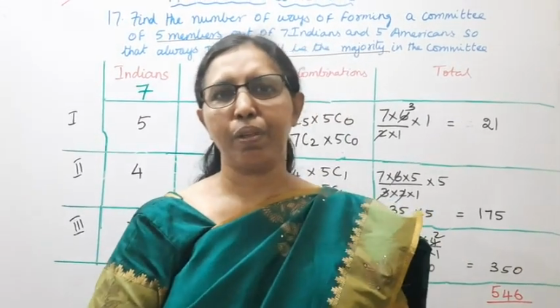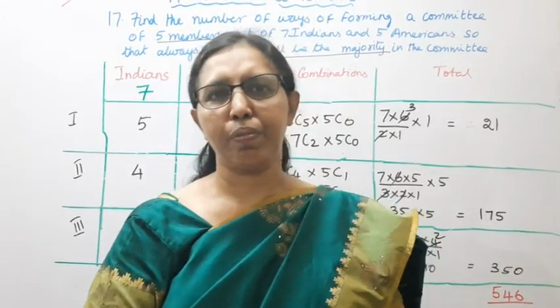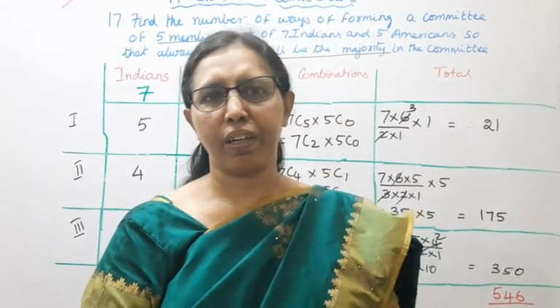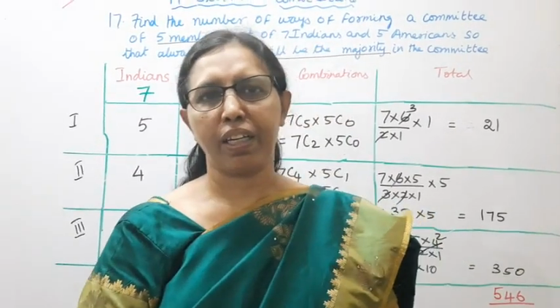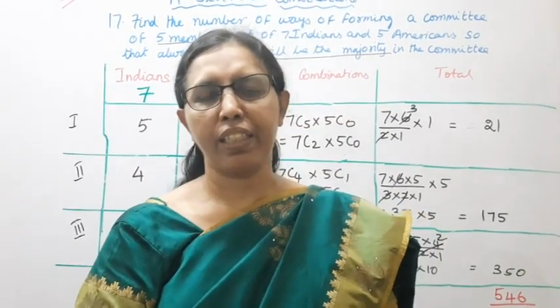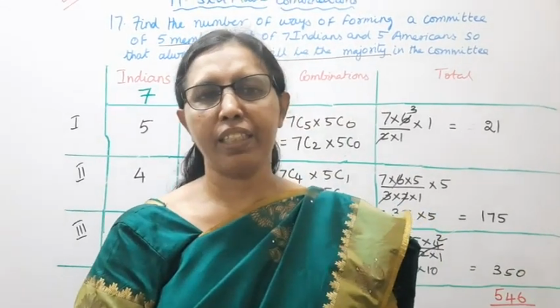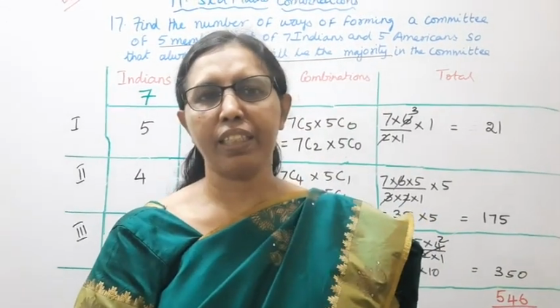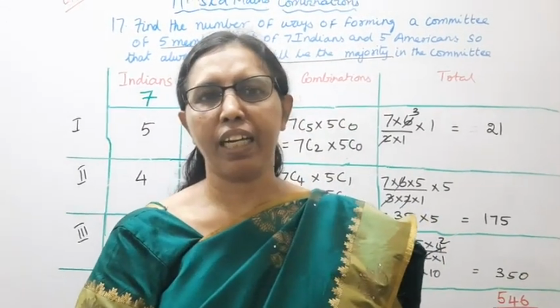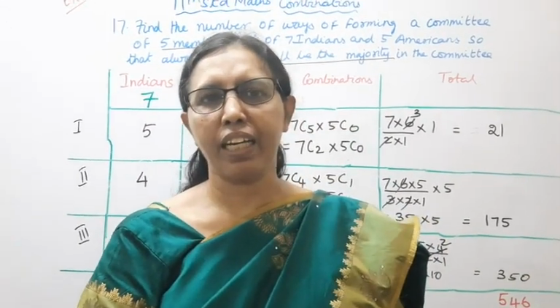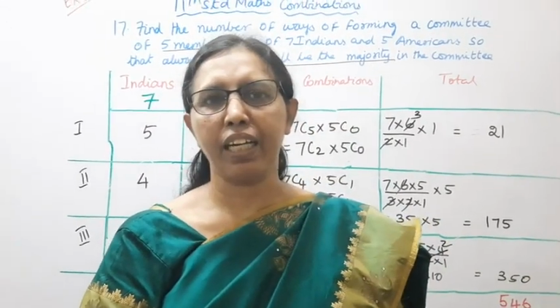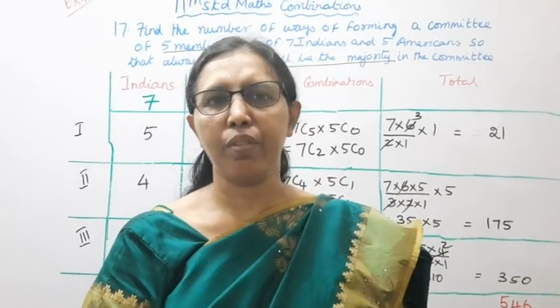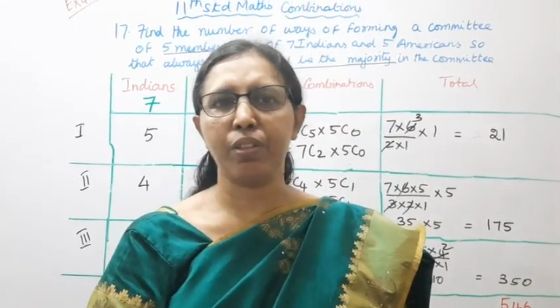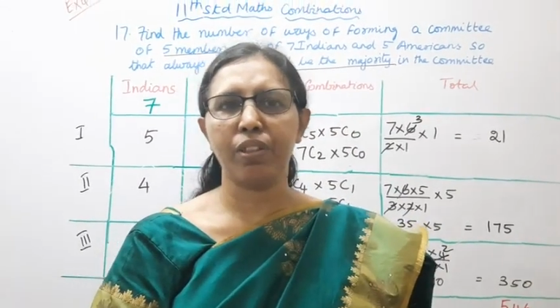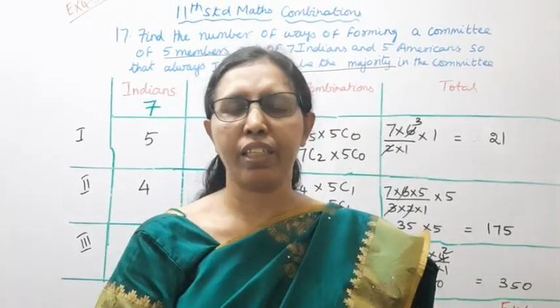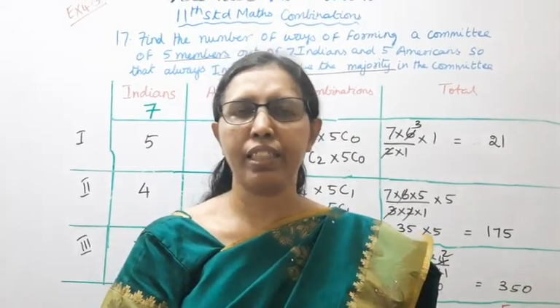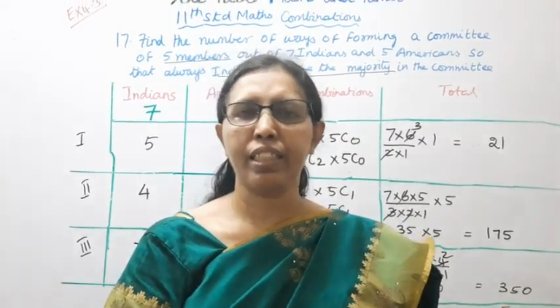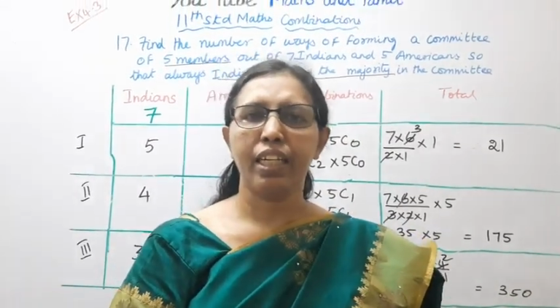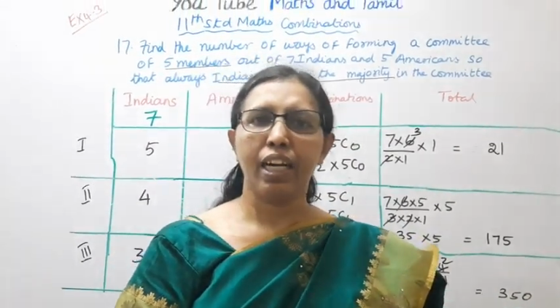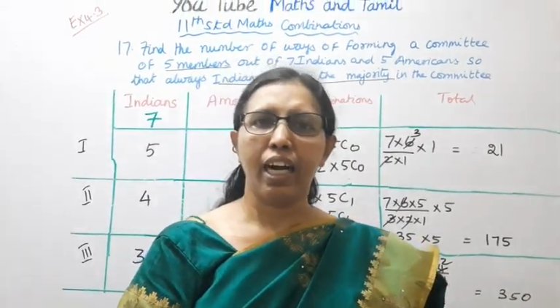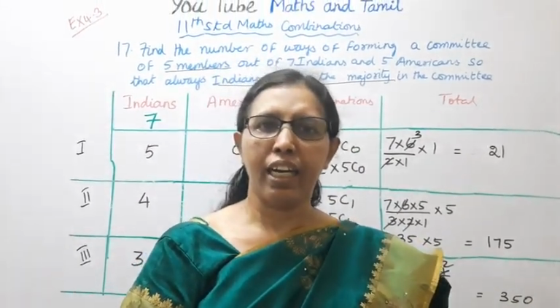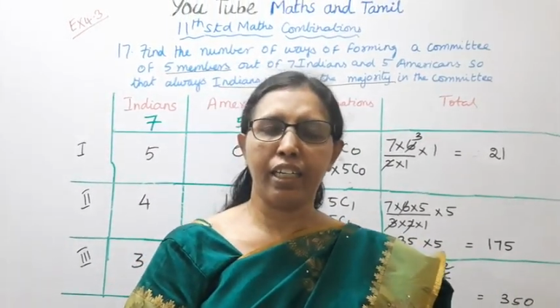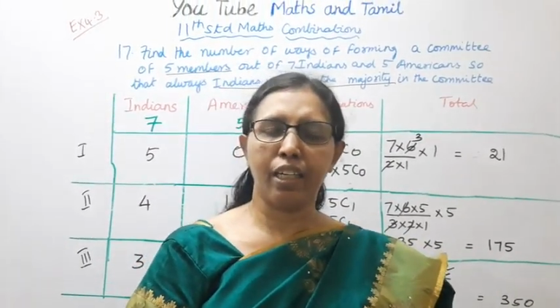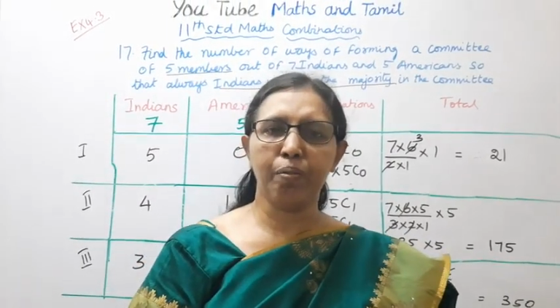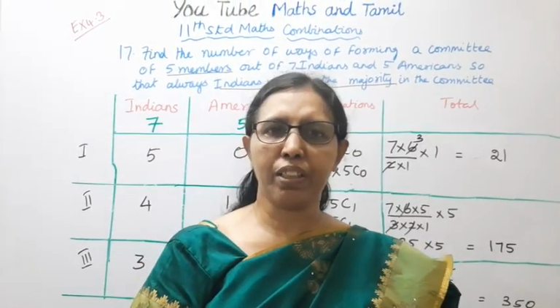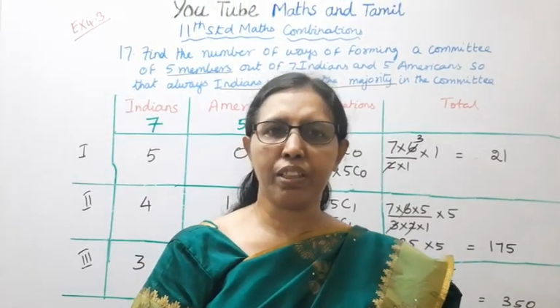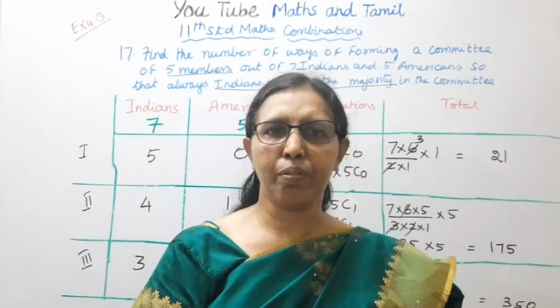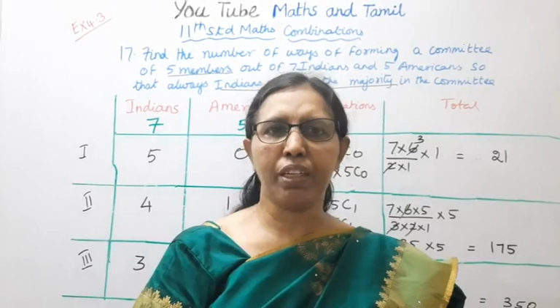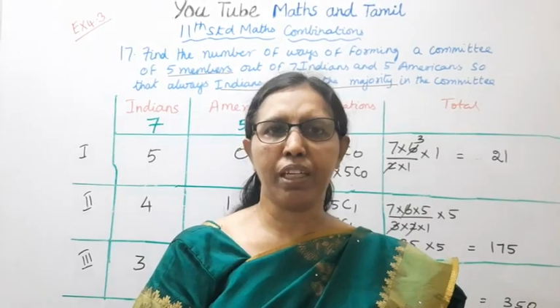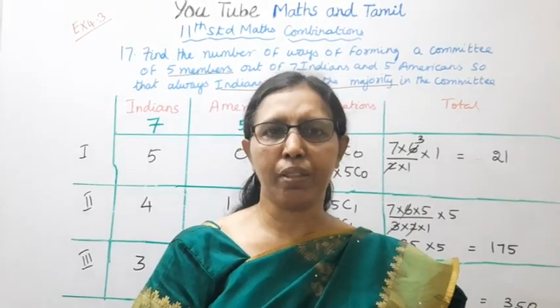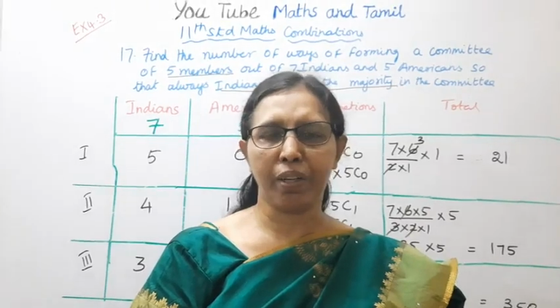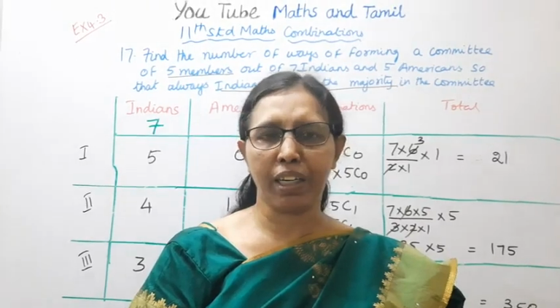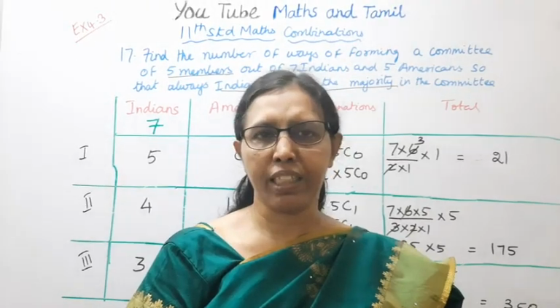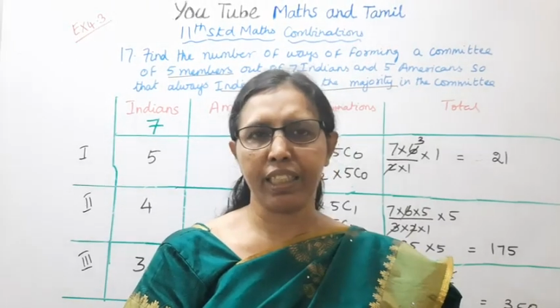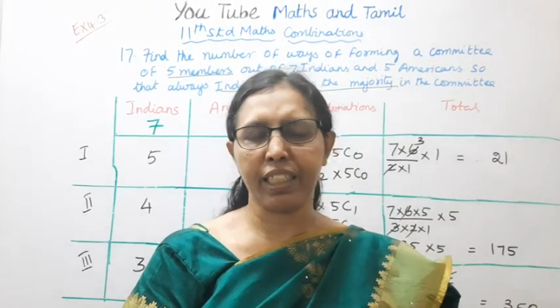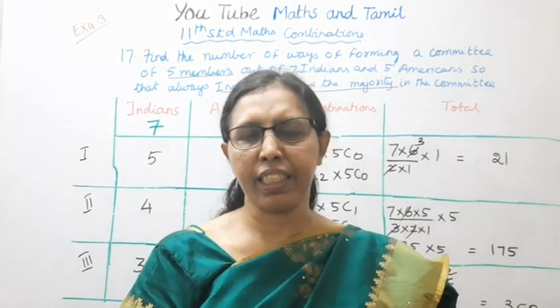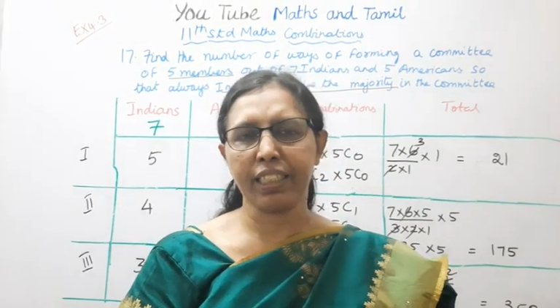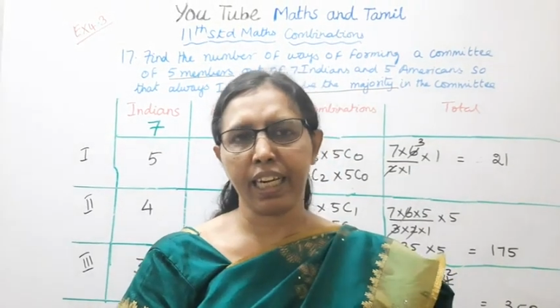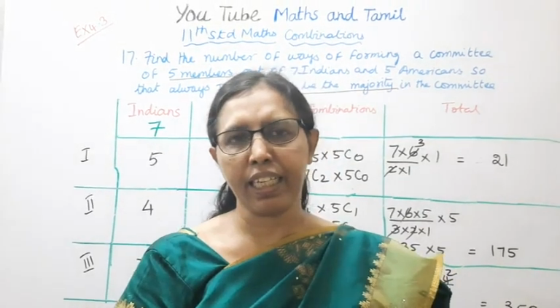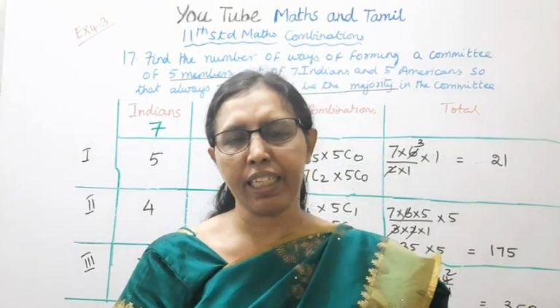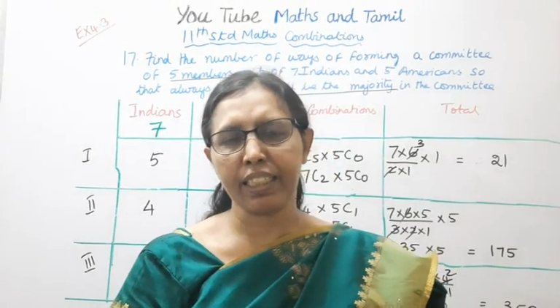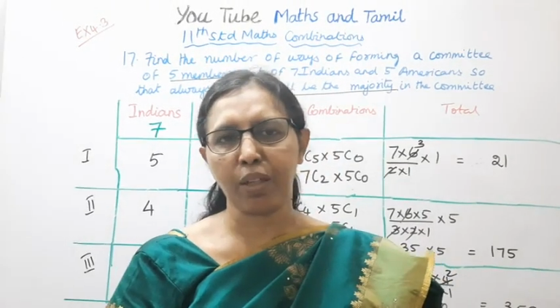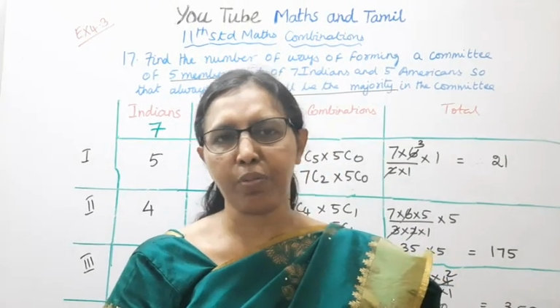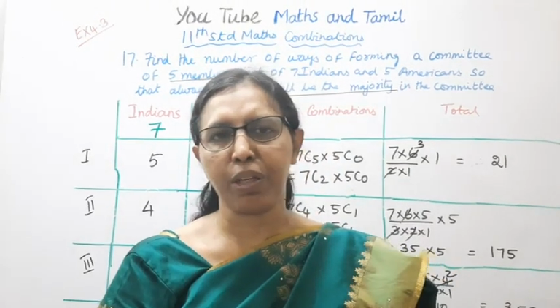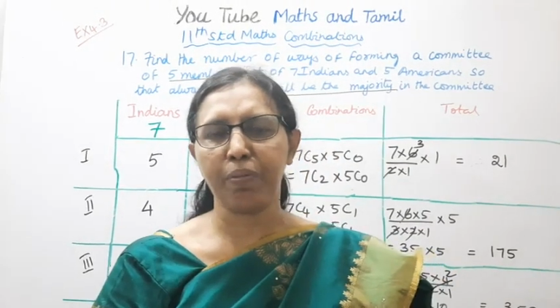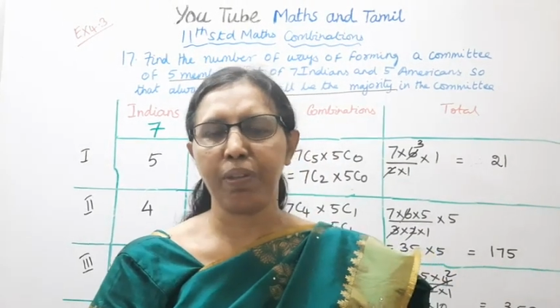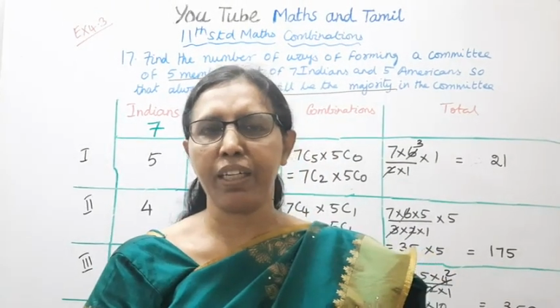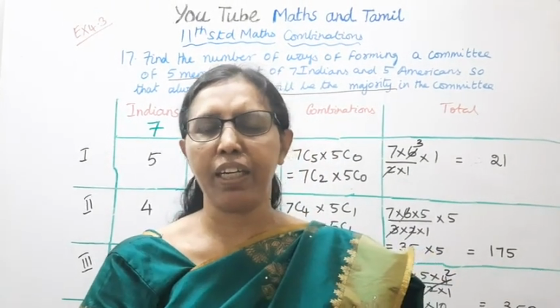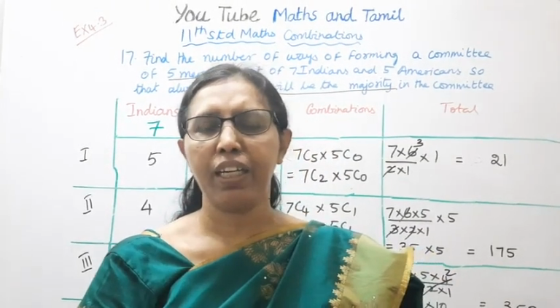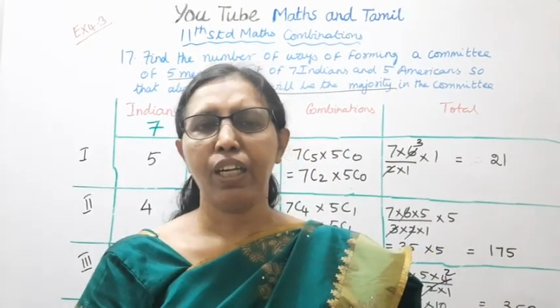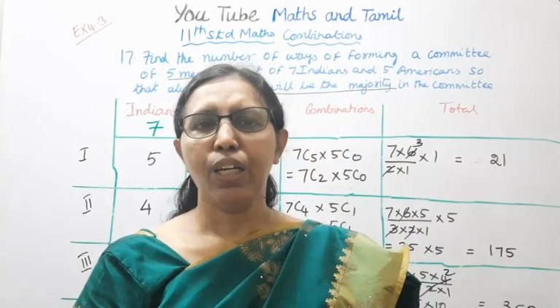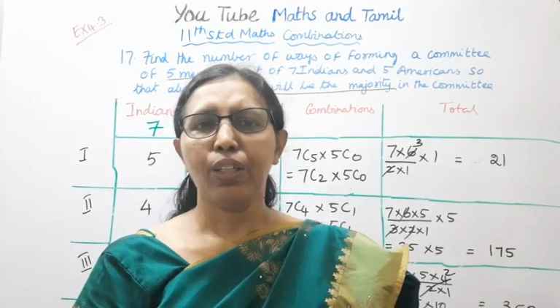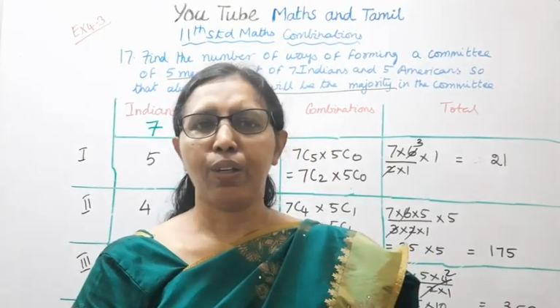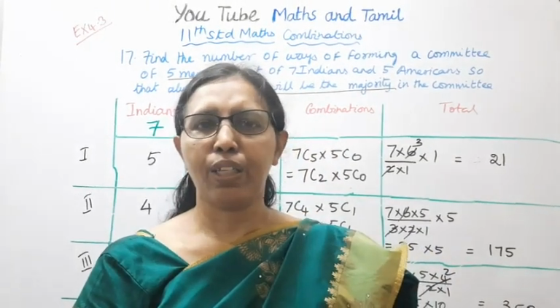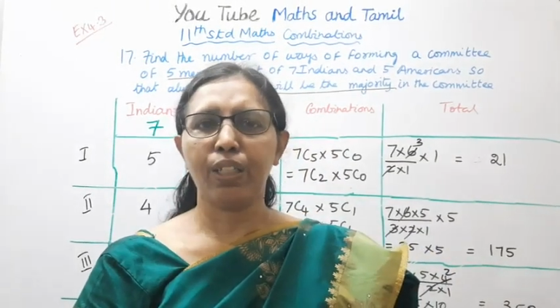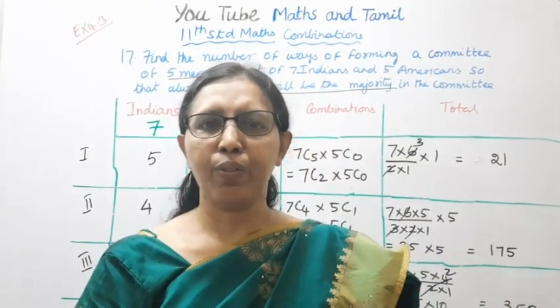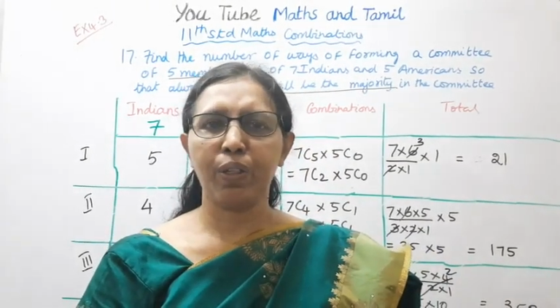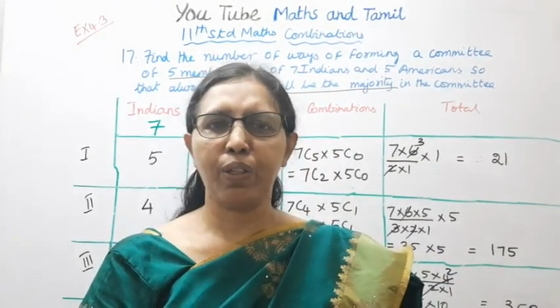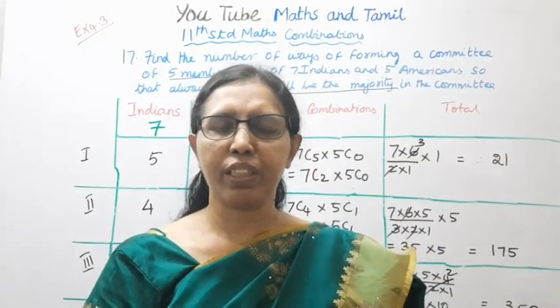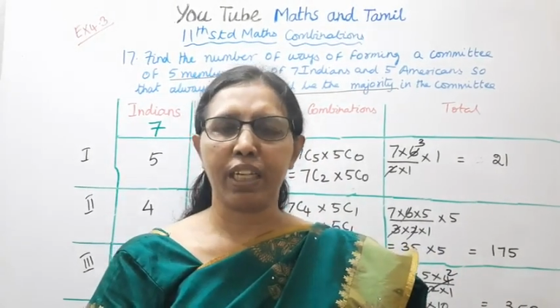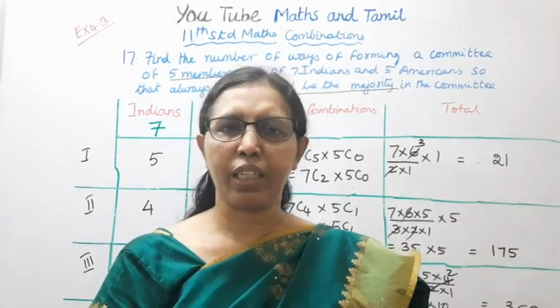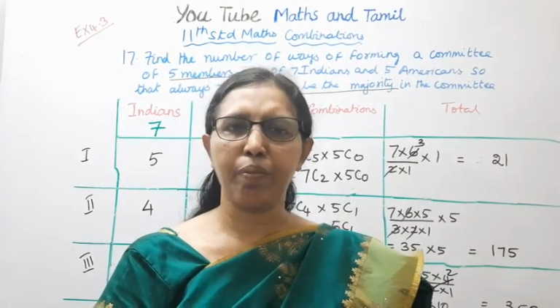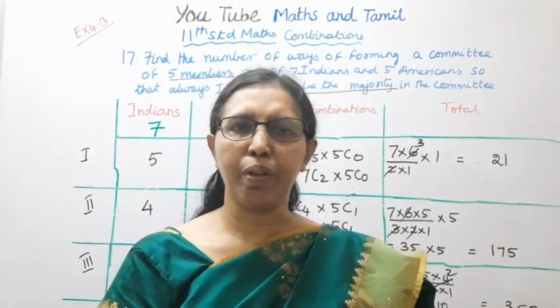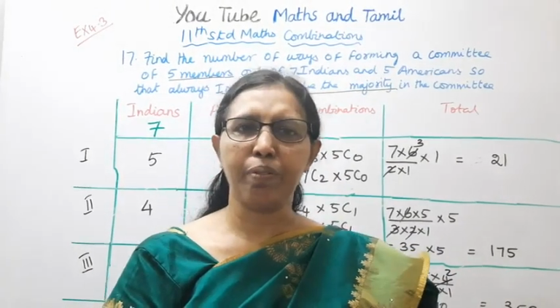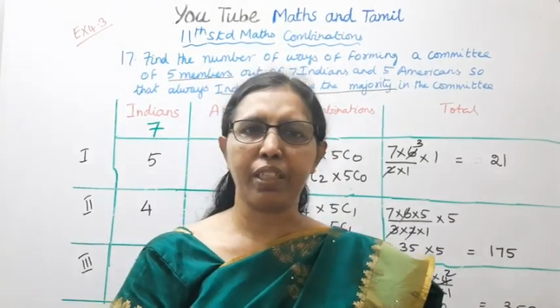This channel helps you to get 100 marks. Please subscribe to the channel, click on the videos, and click on the bell button.